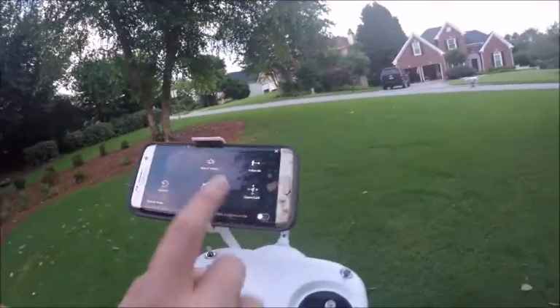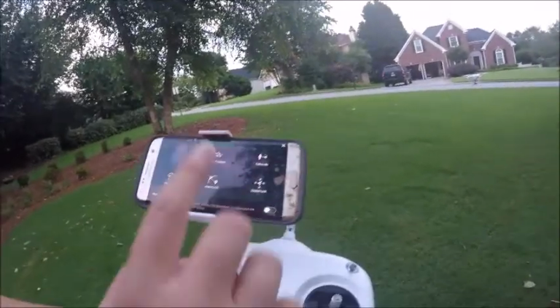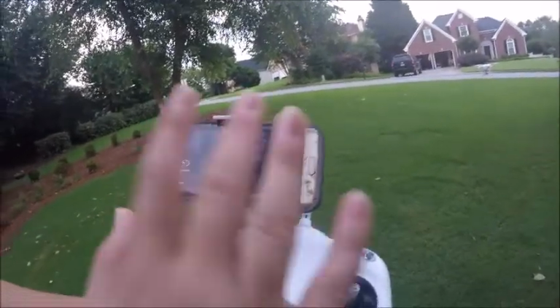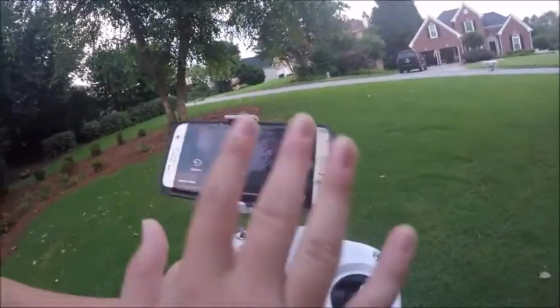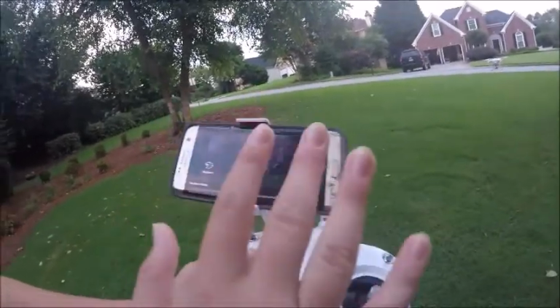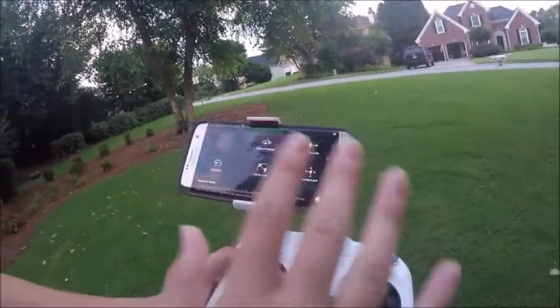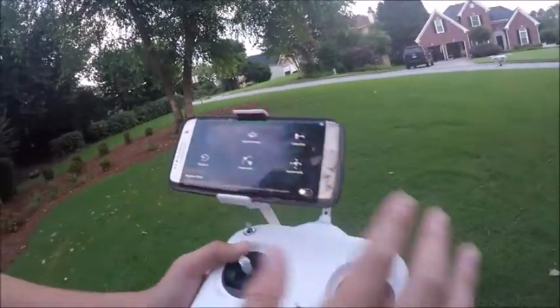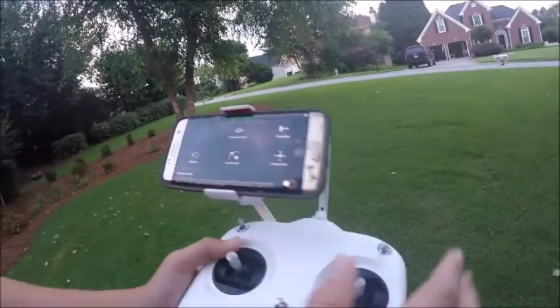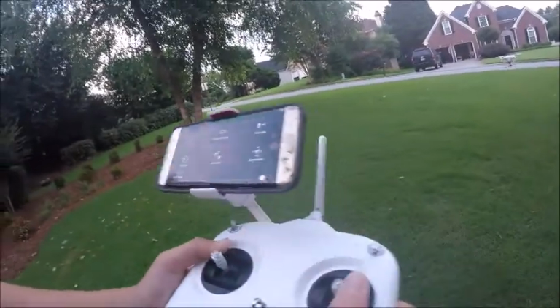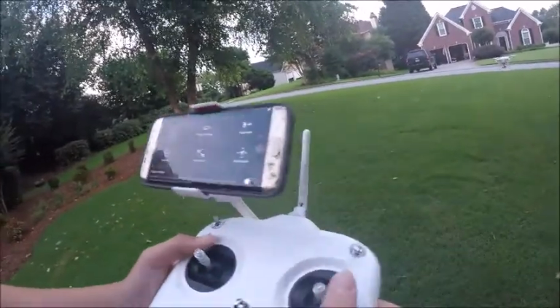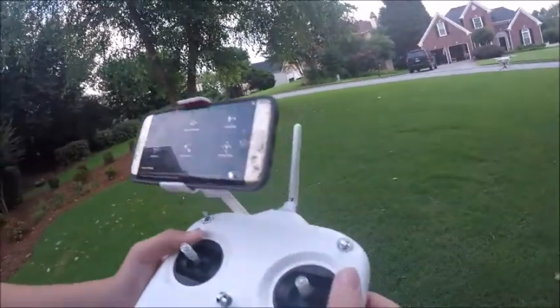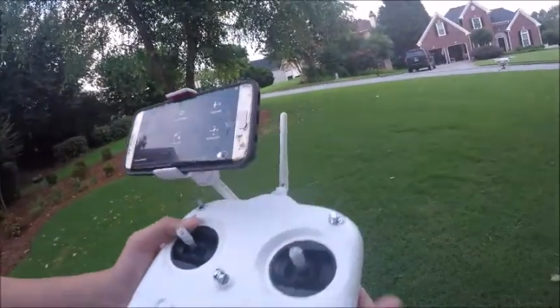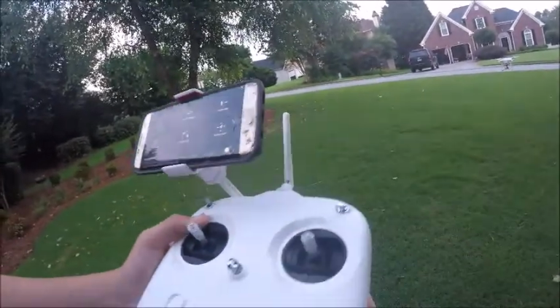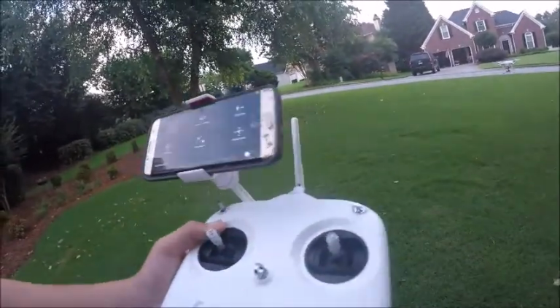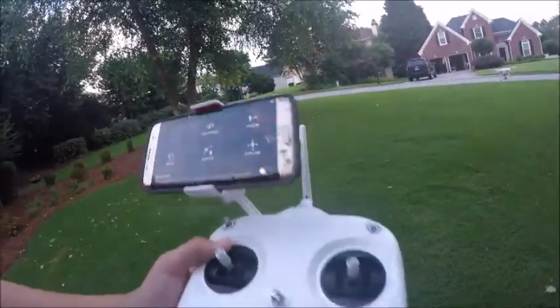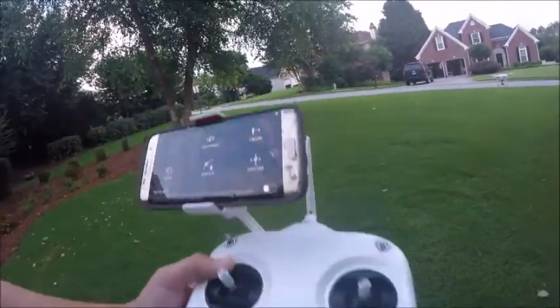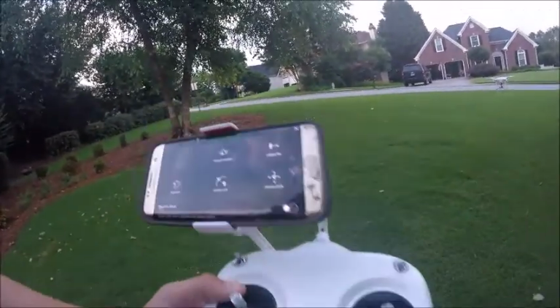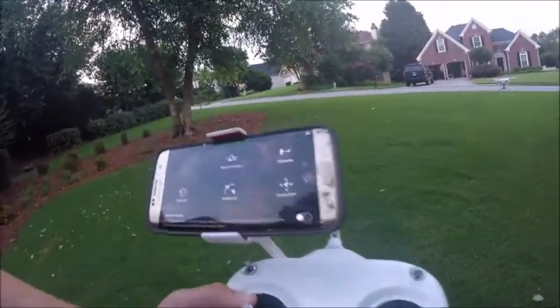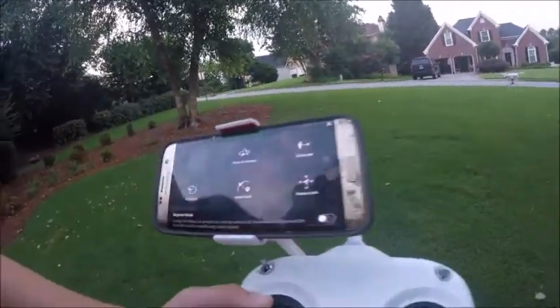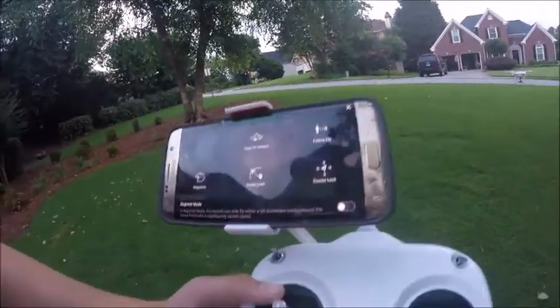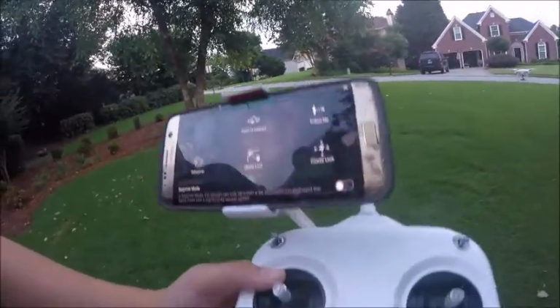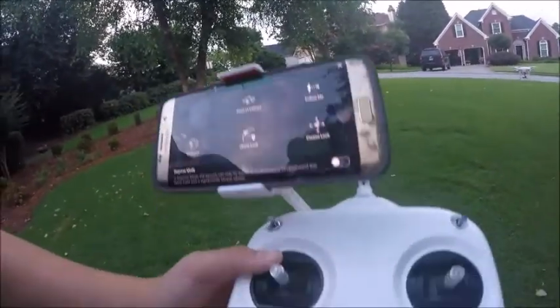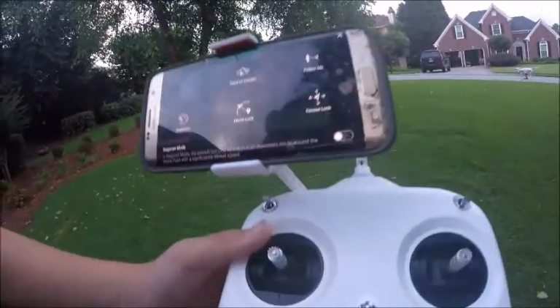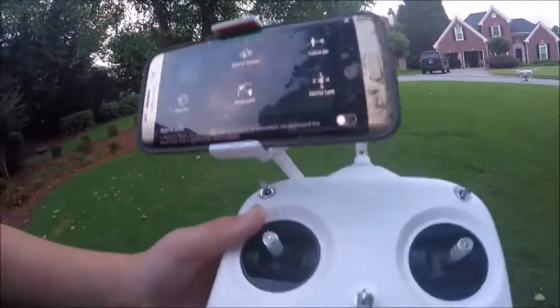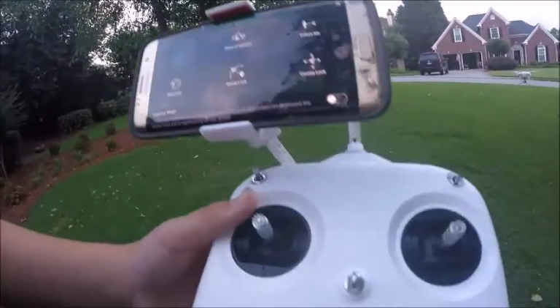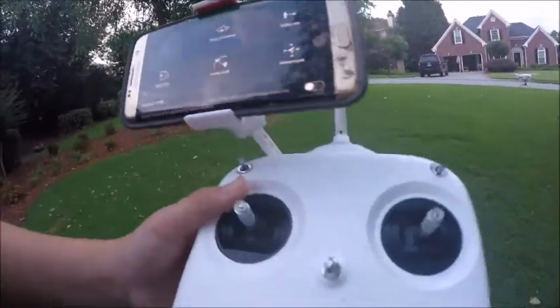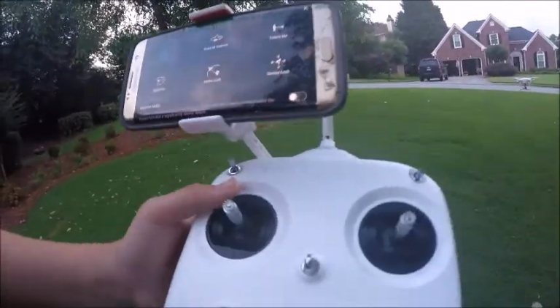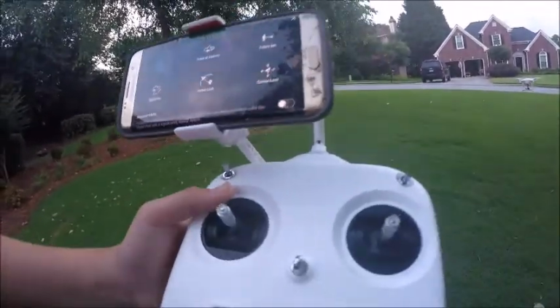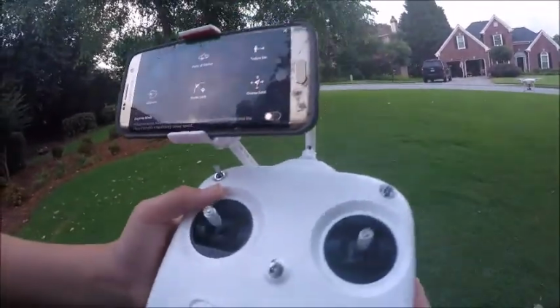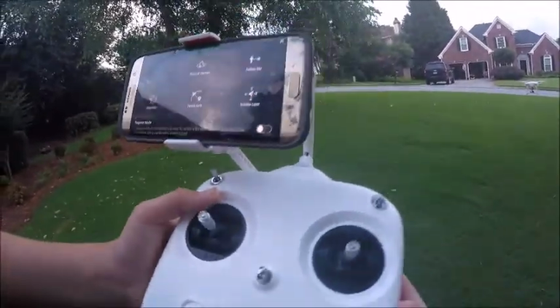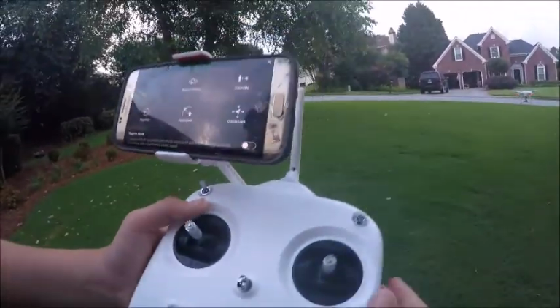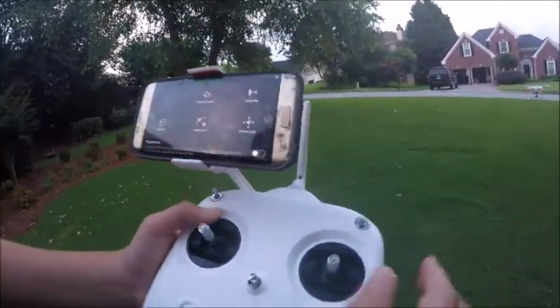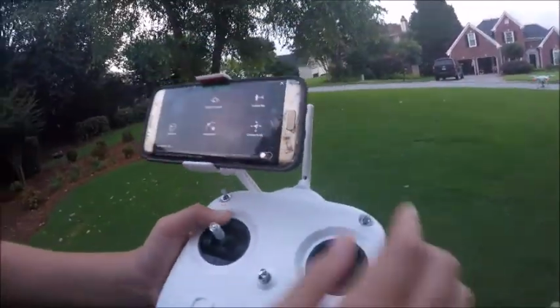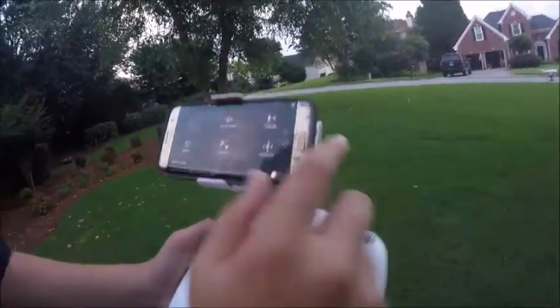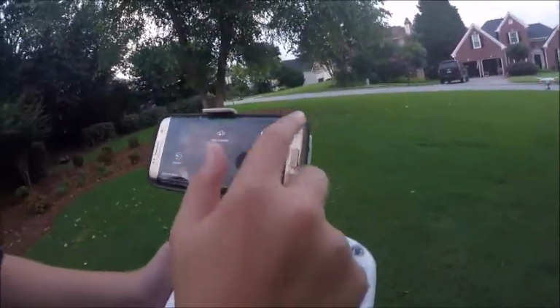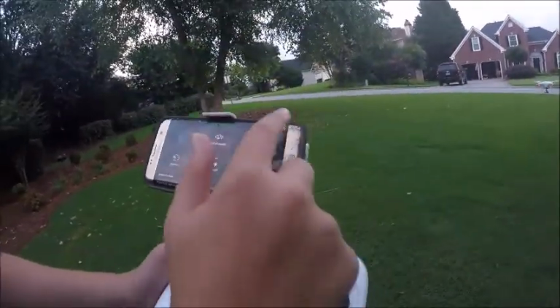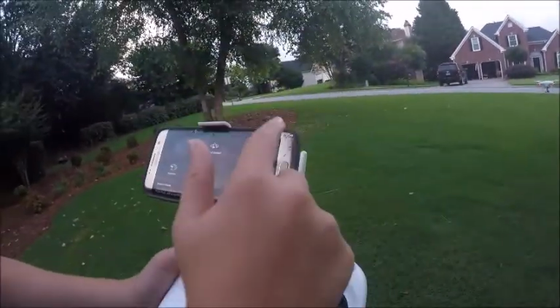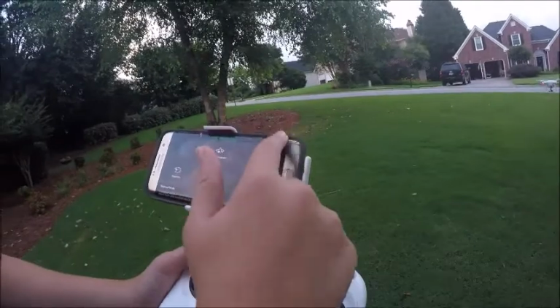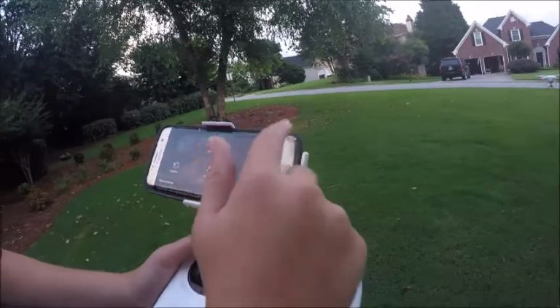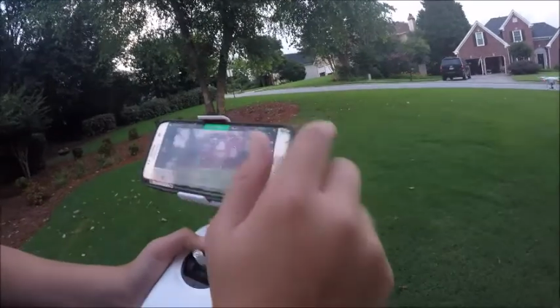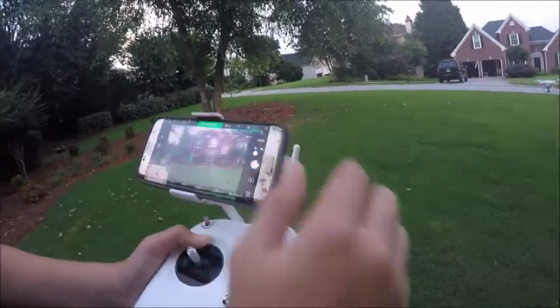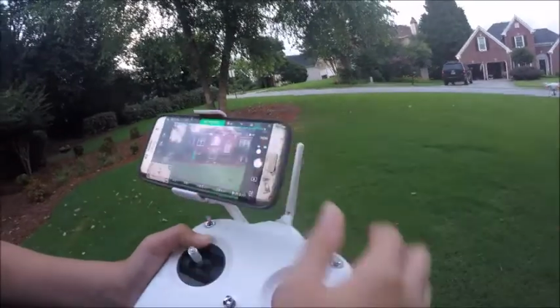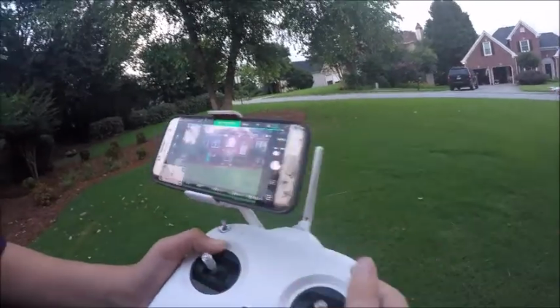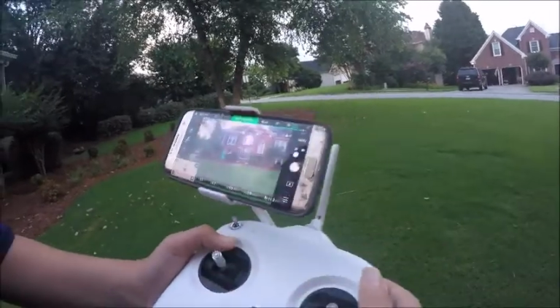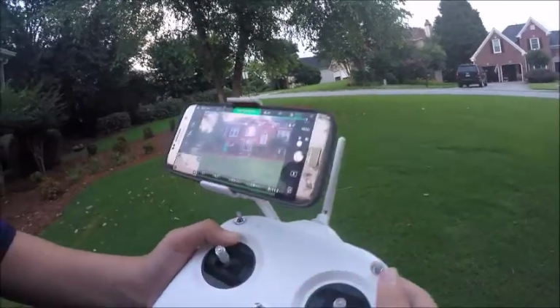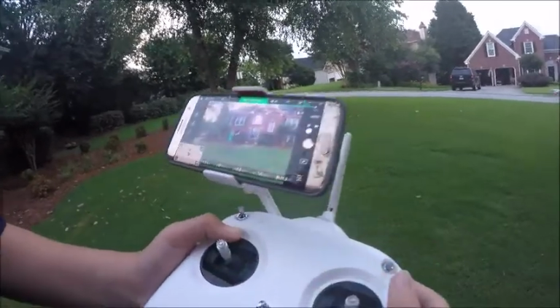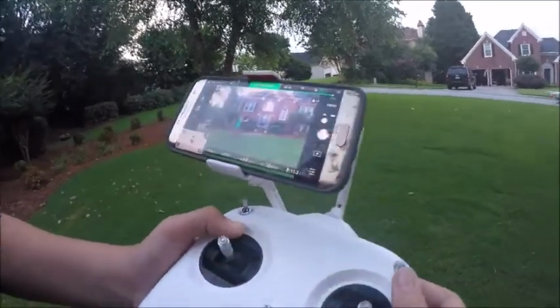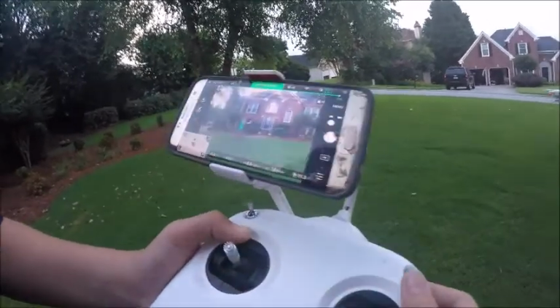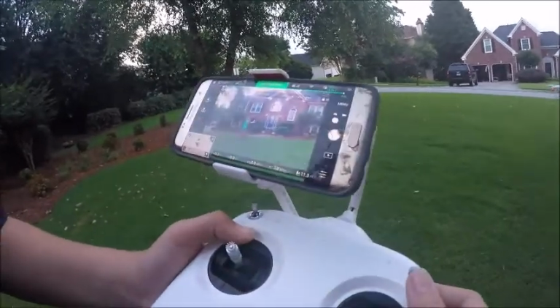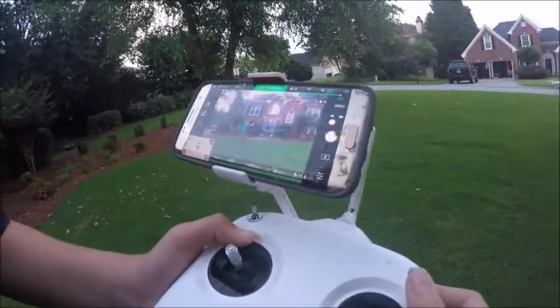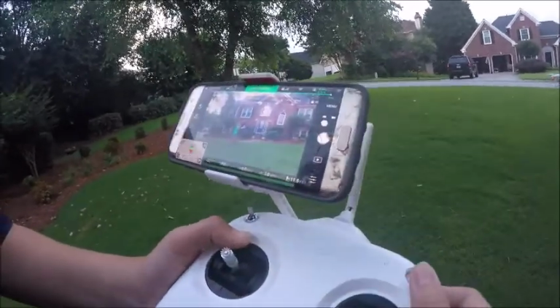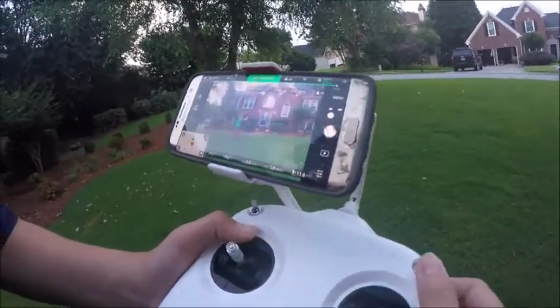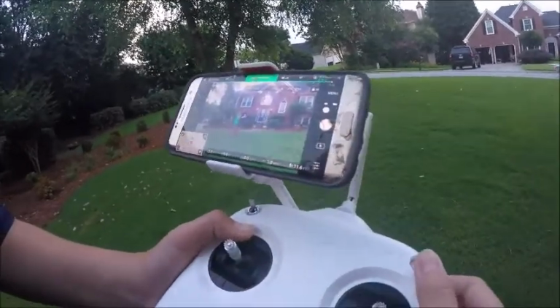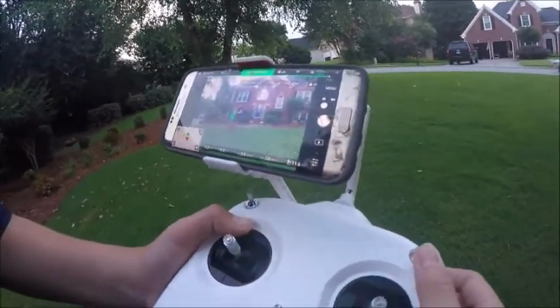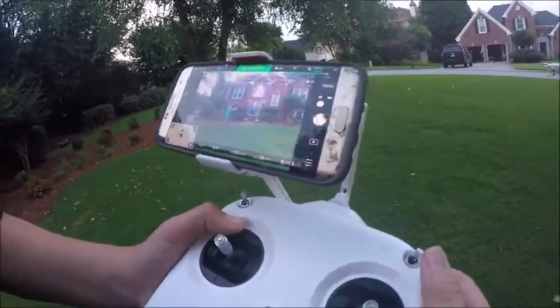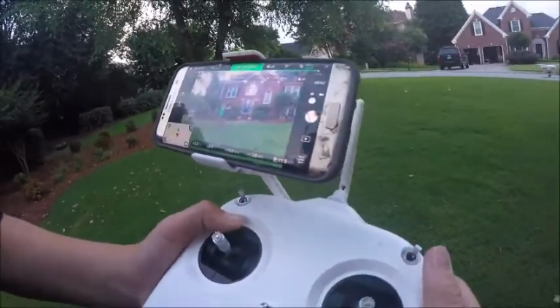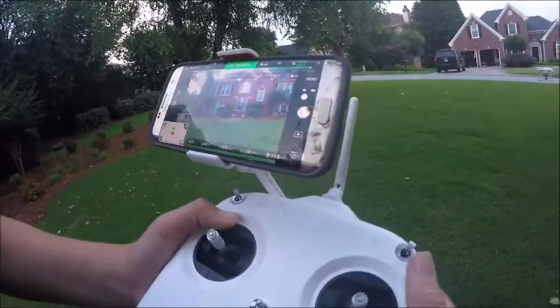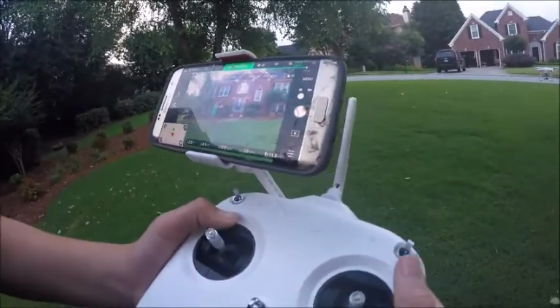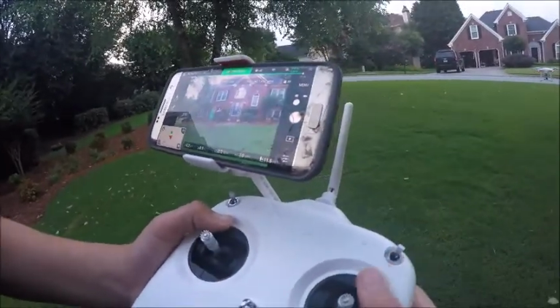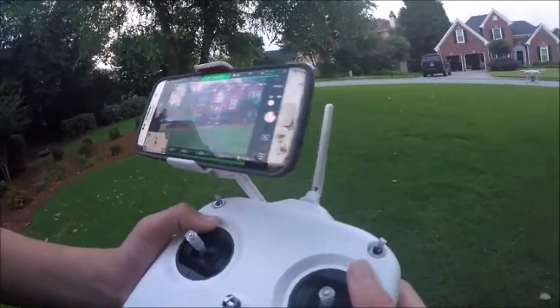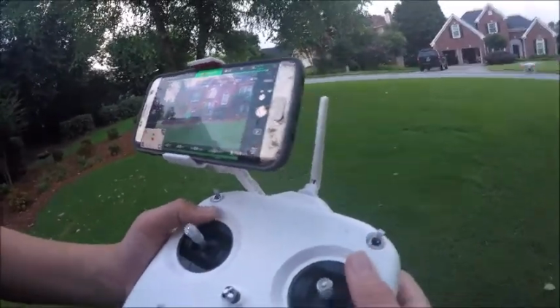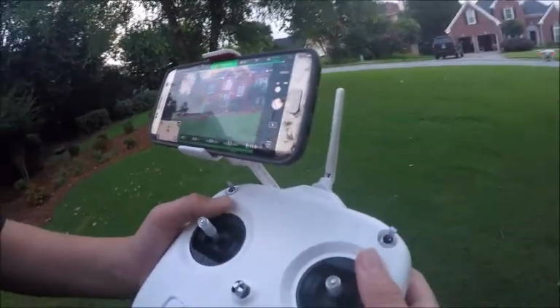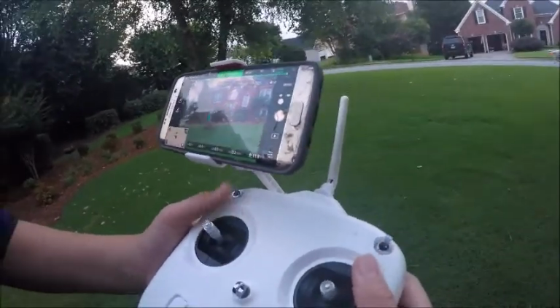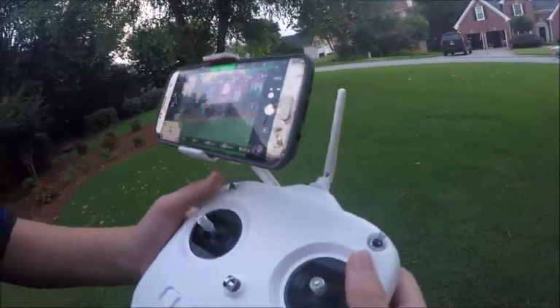That was my phone — I'm sorry about that. So now we're just going to fly a little bit.